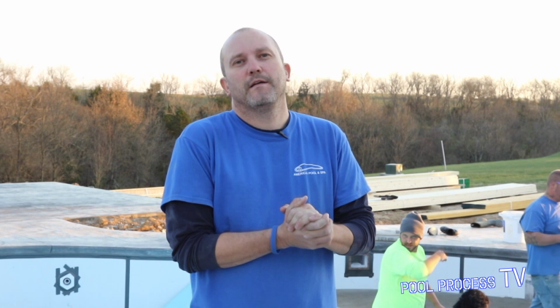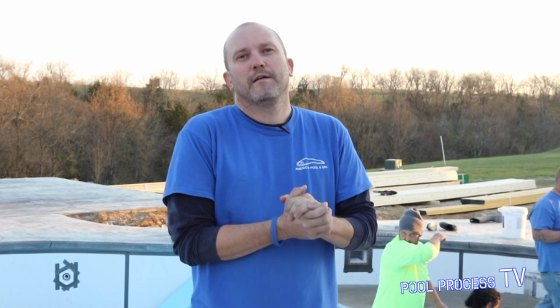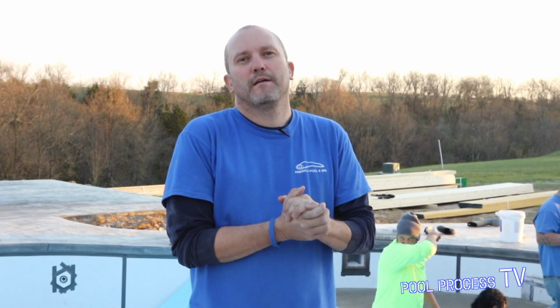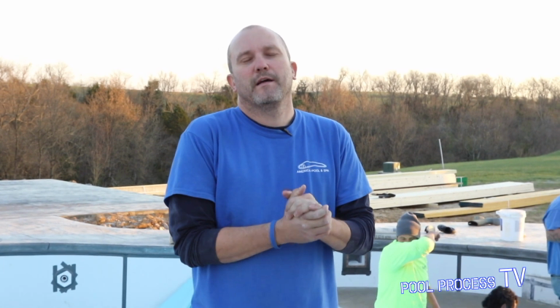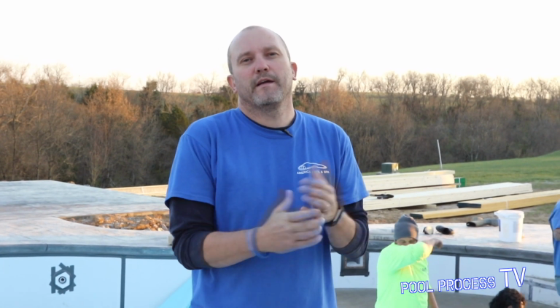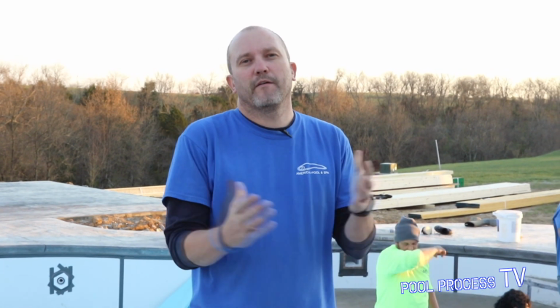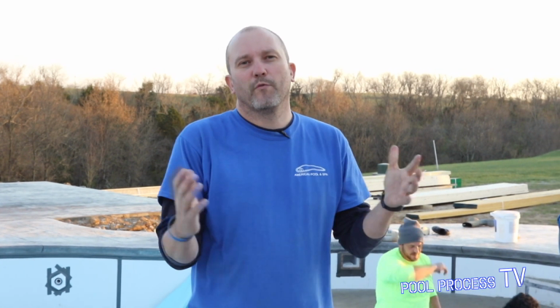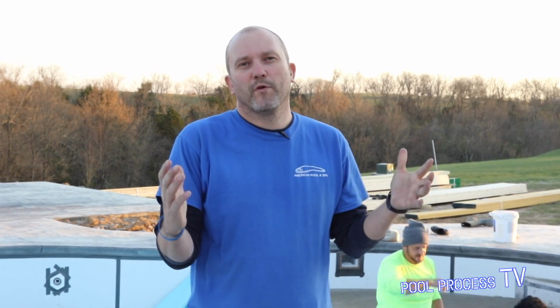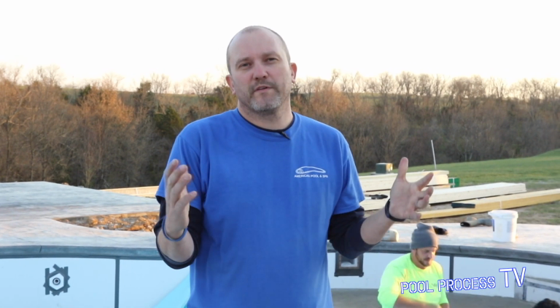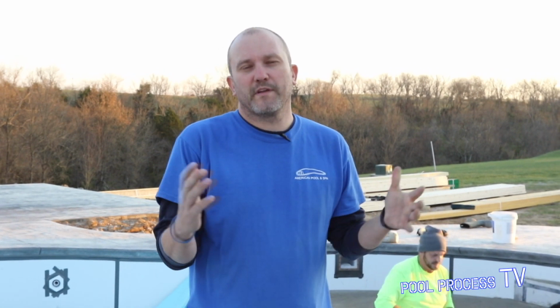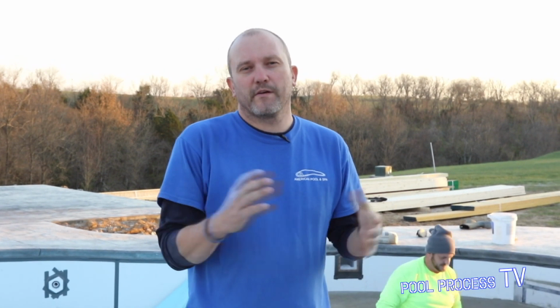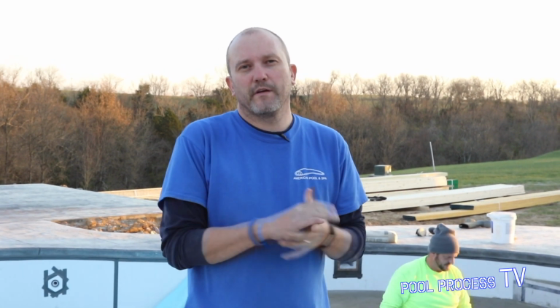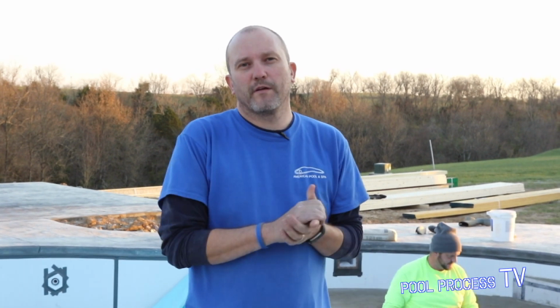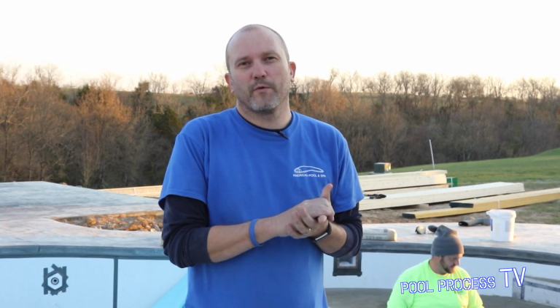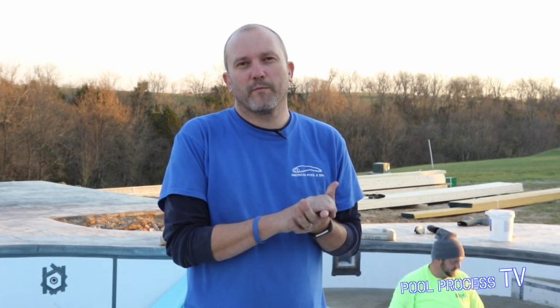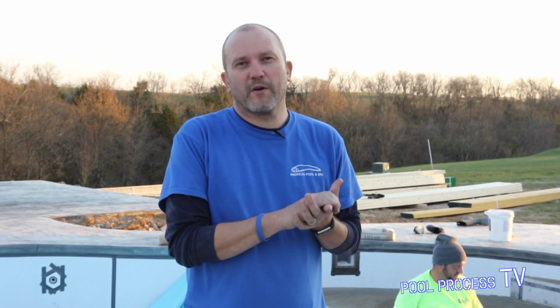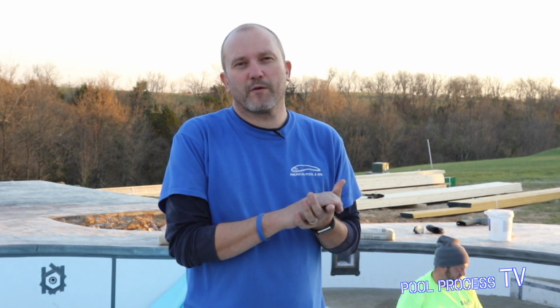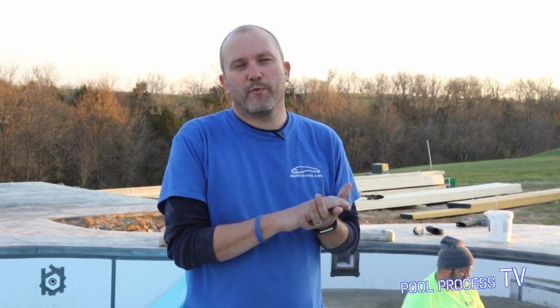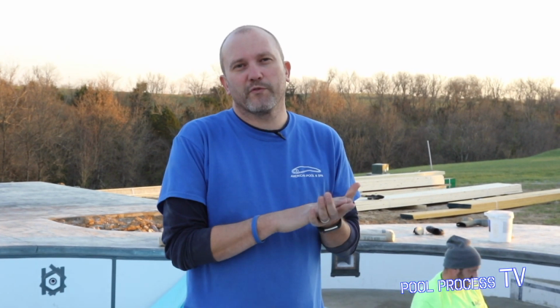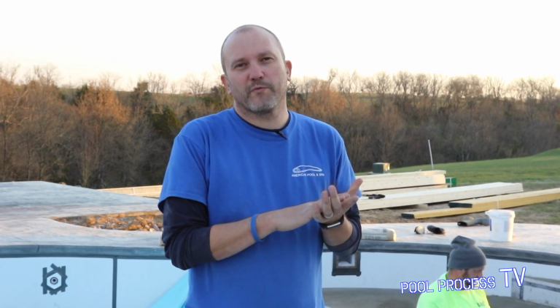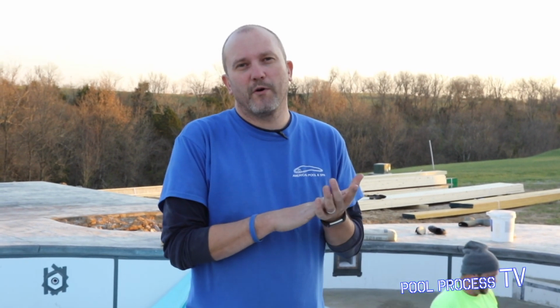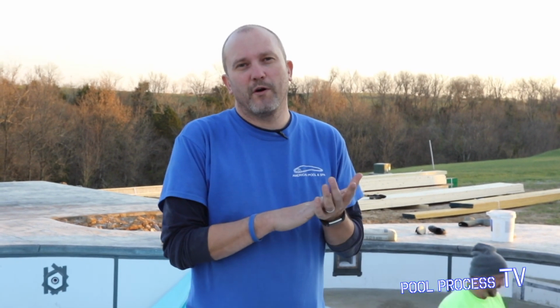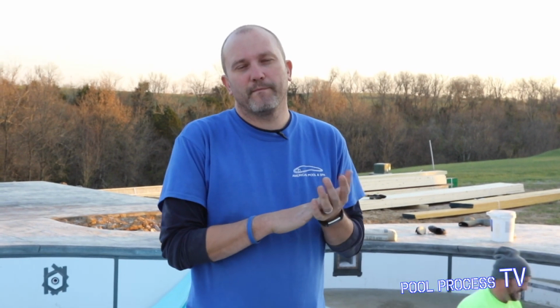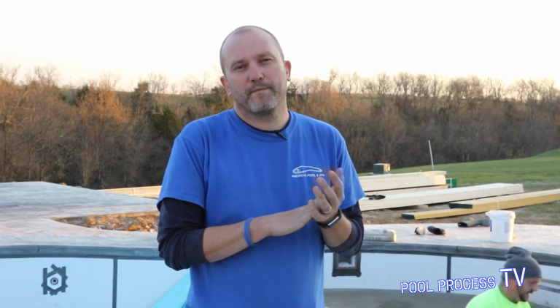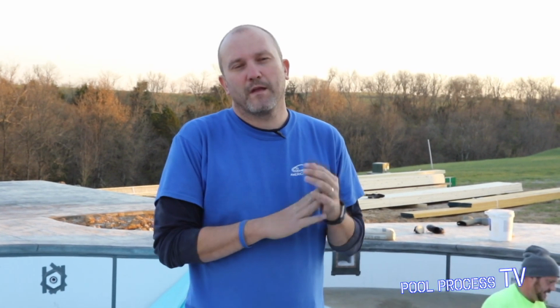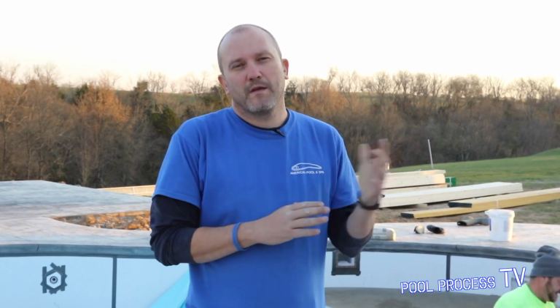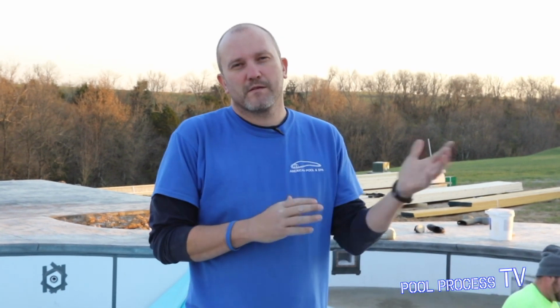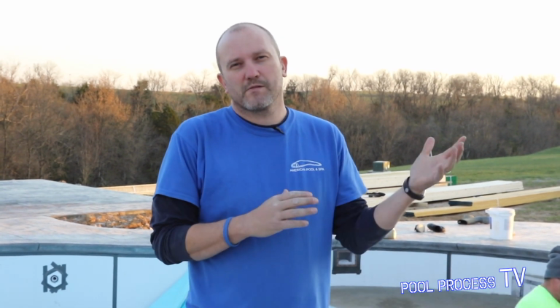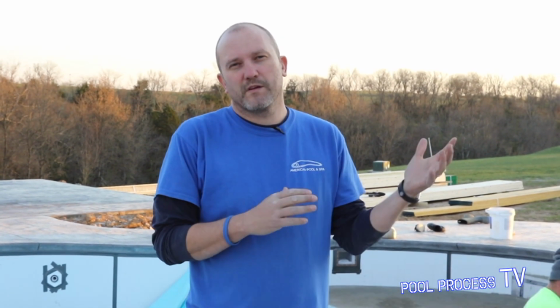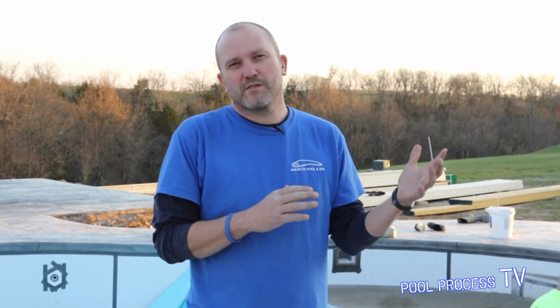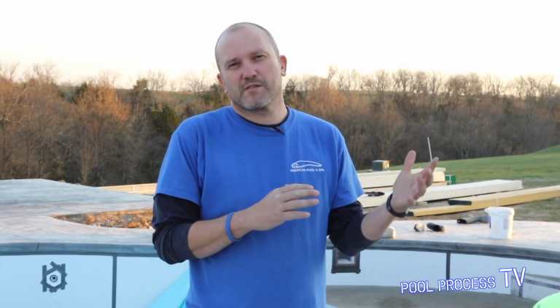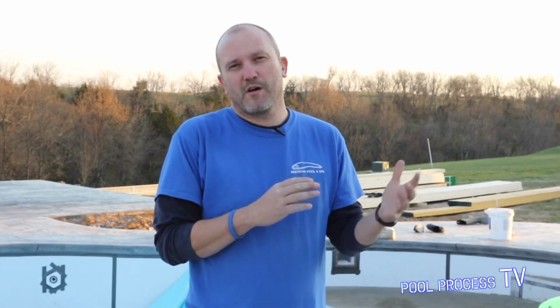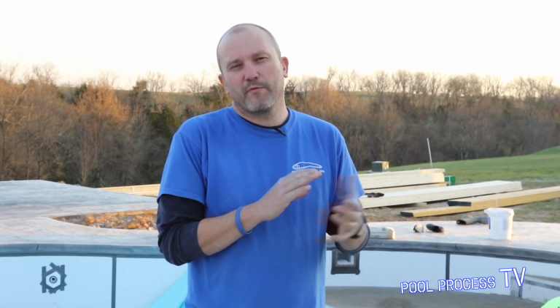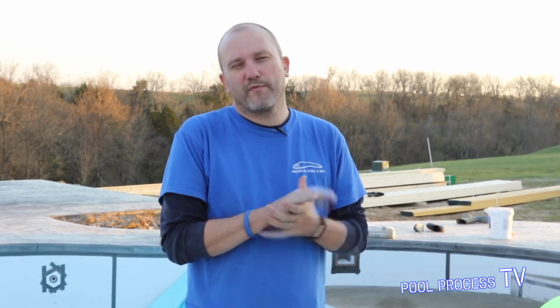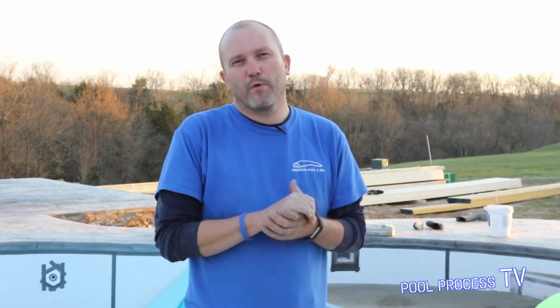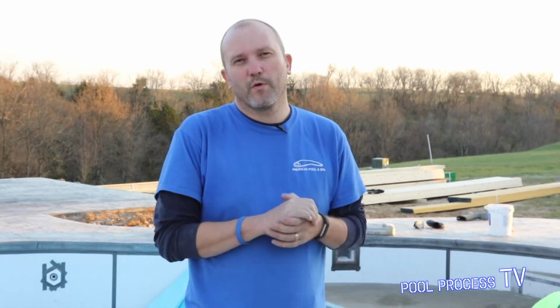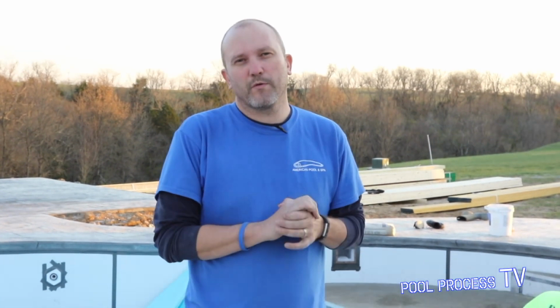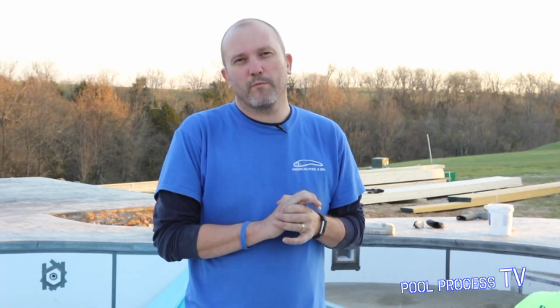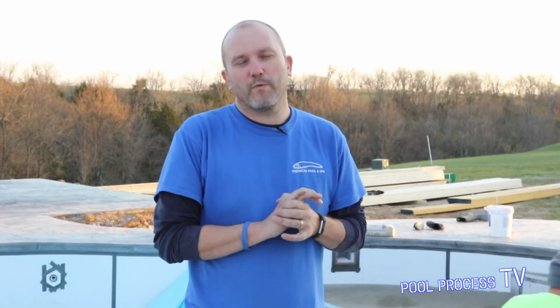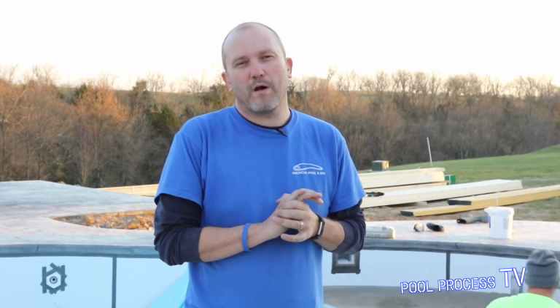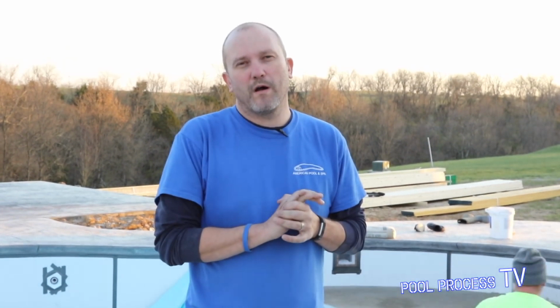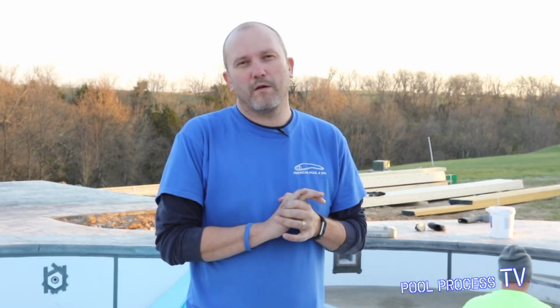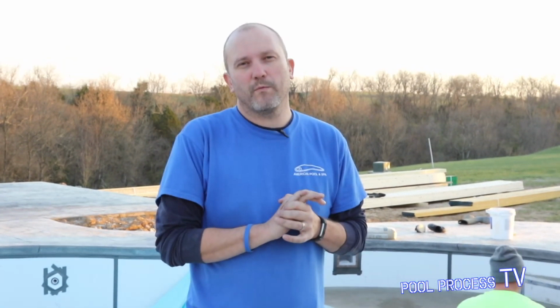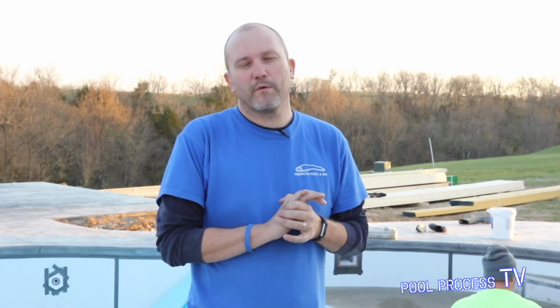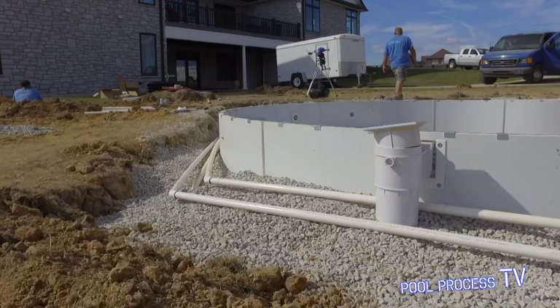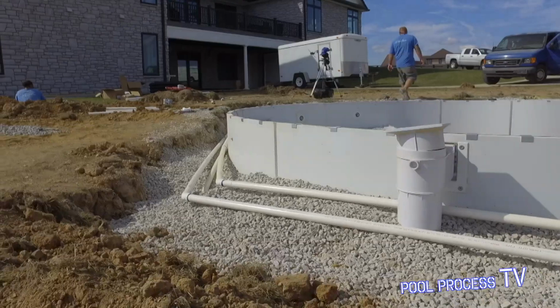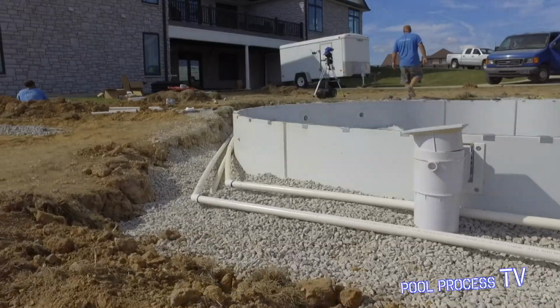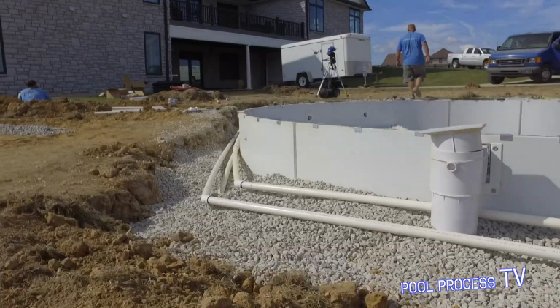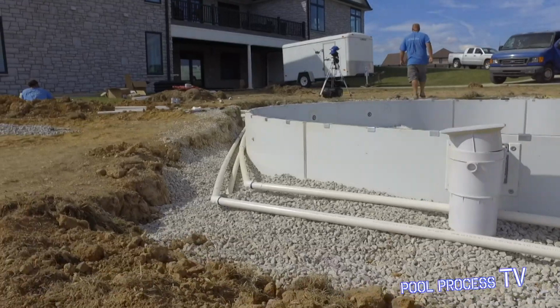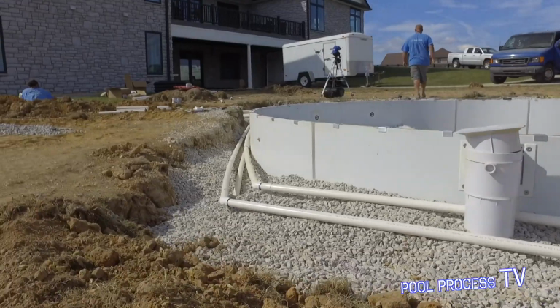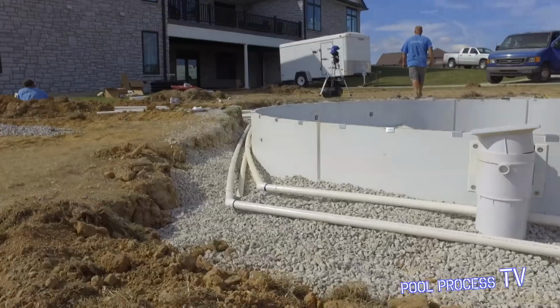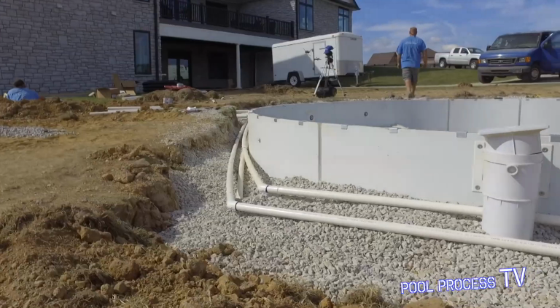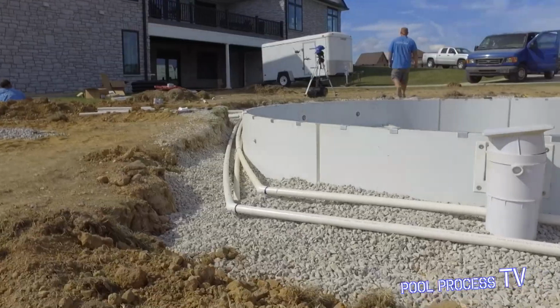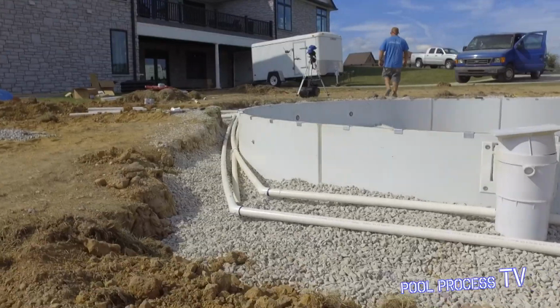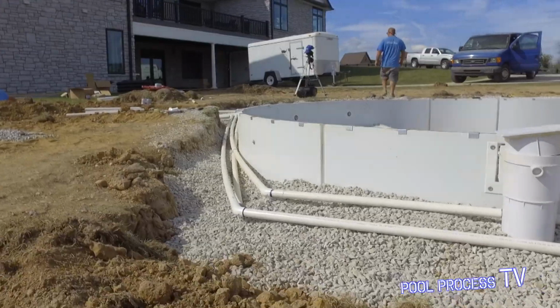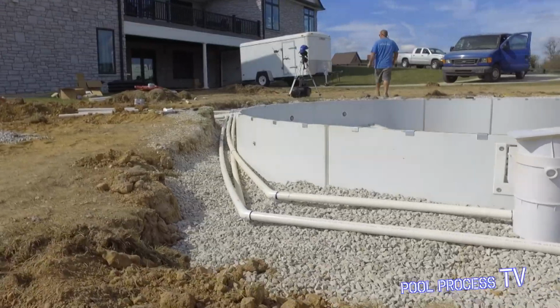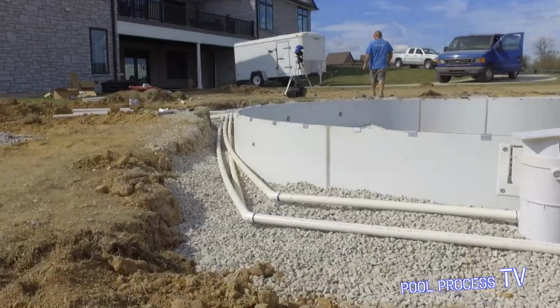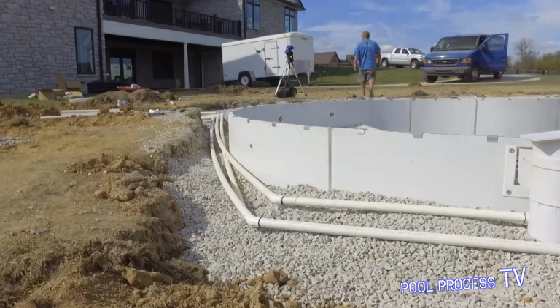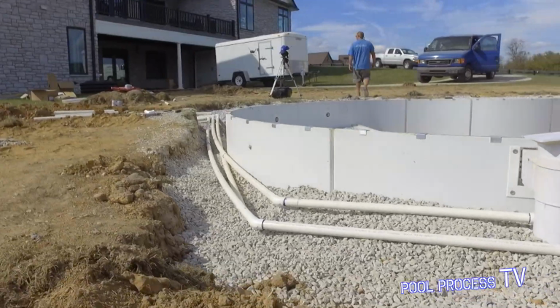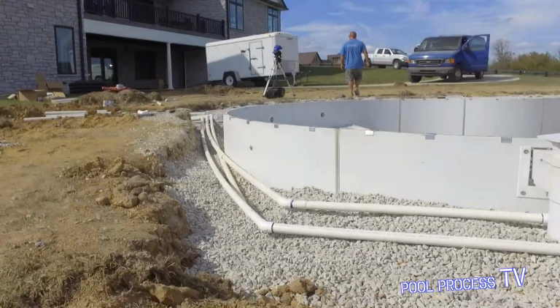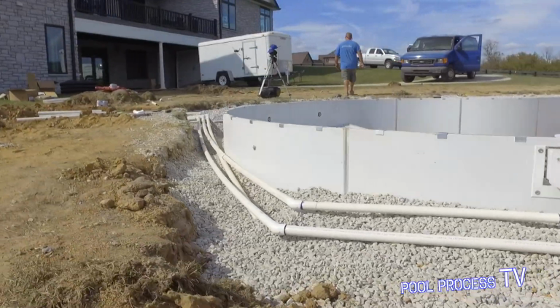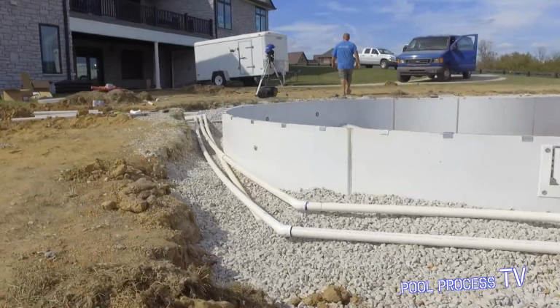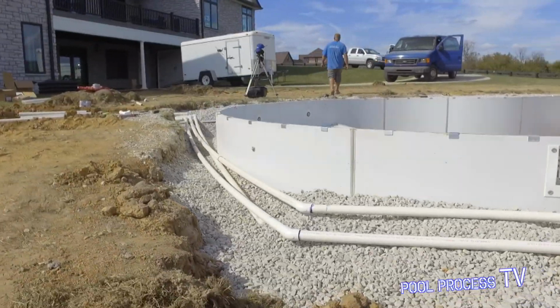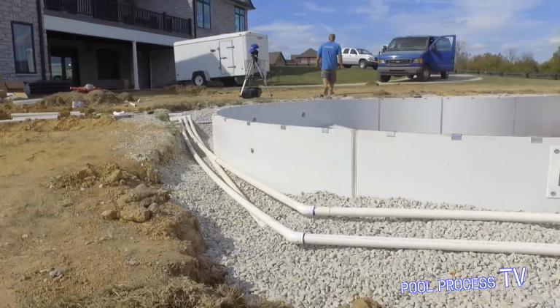Hey everyone, Darren here with American Pool and Spa. So as you saw before, we were finishing up on the plumbing of the pool.